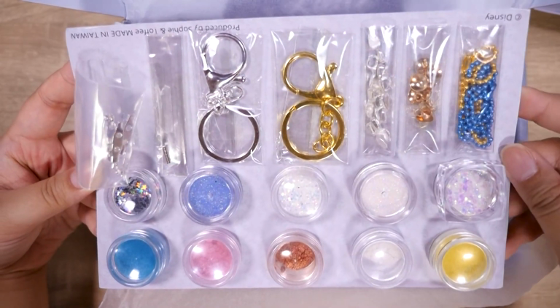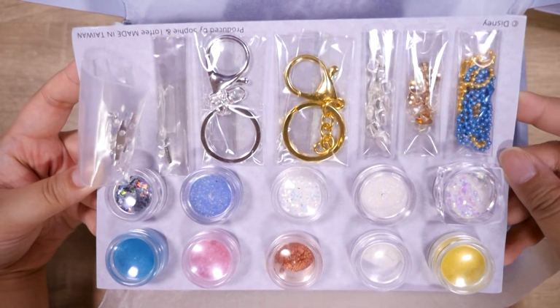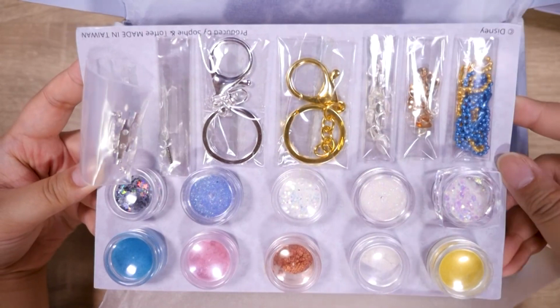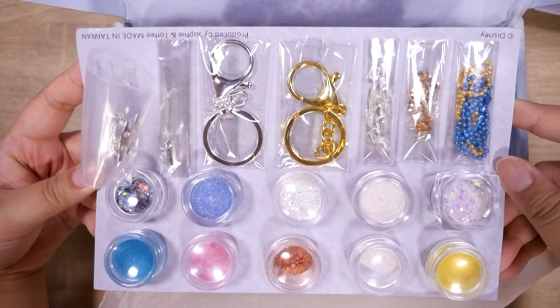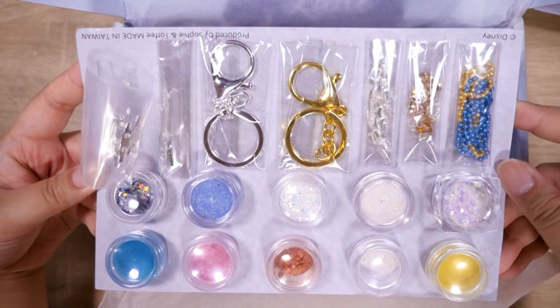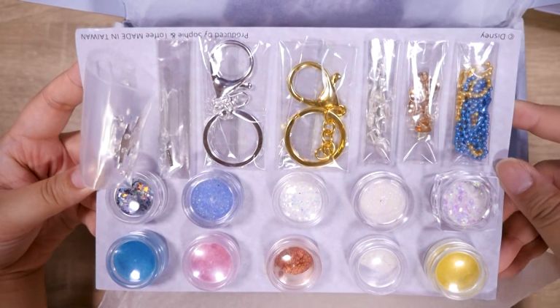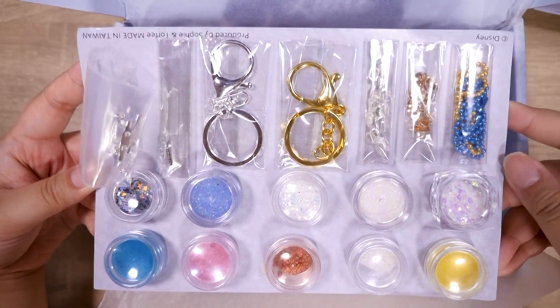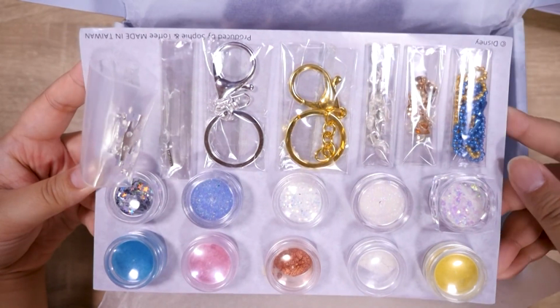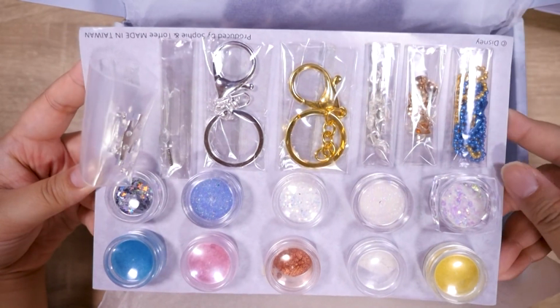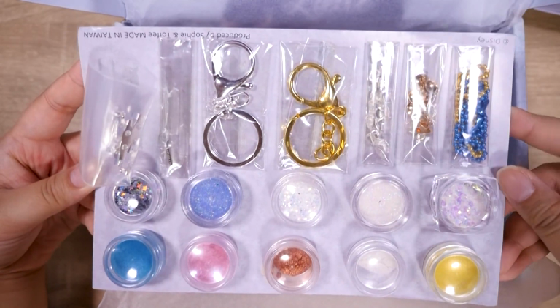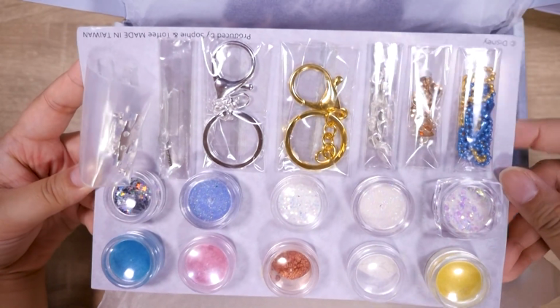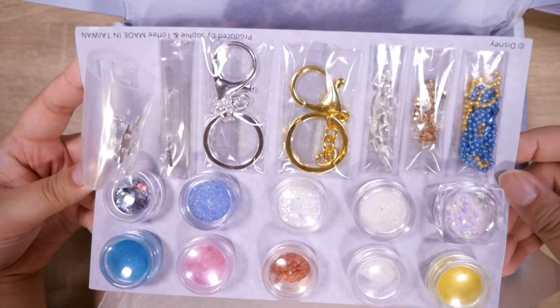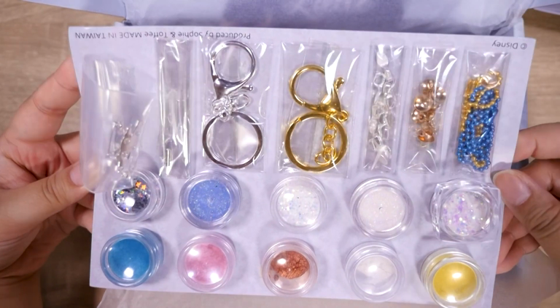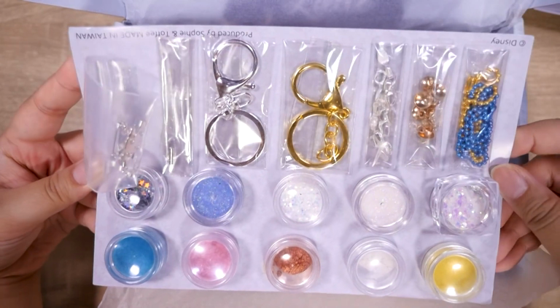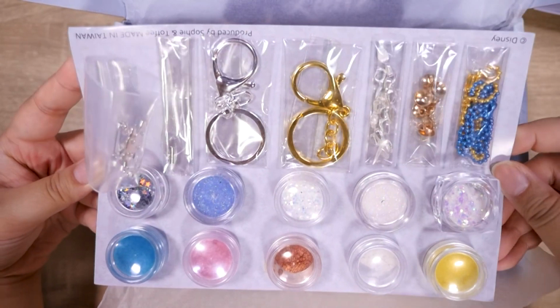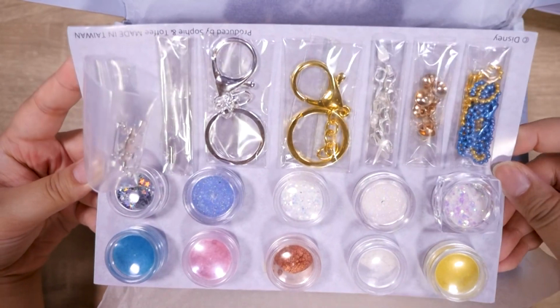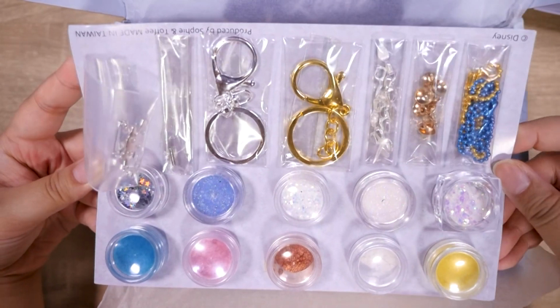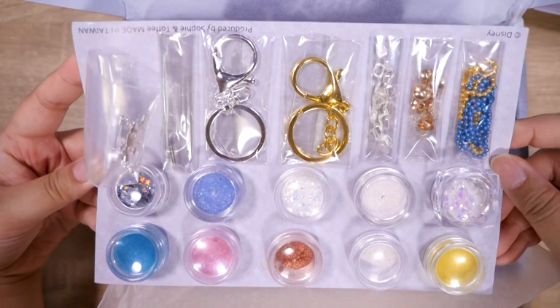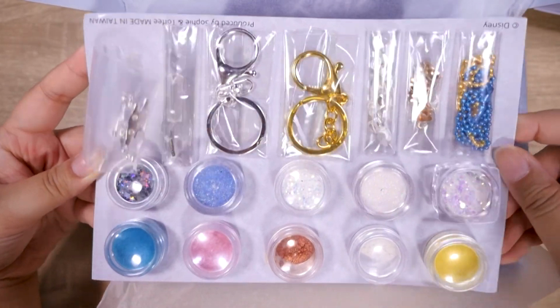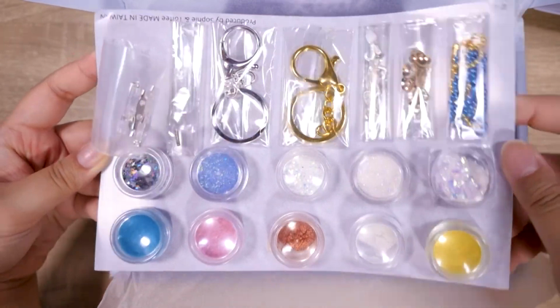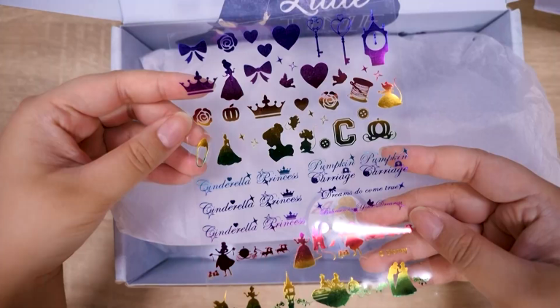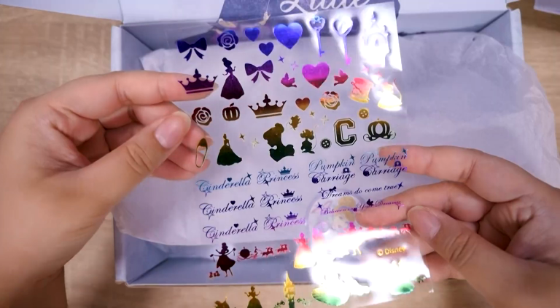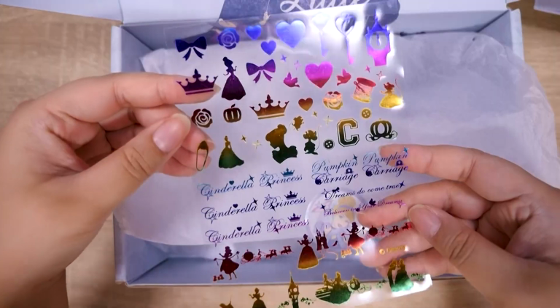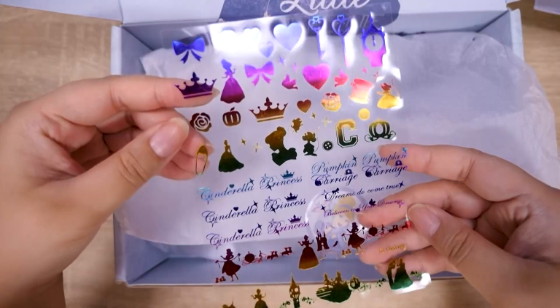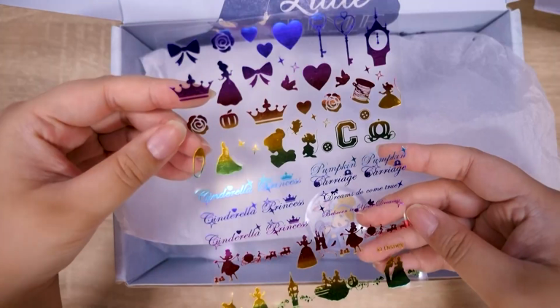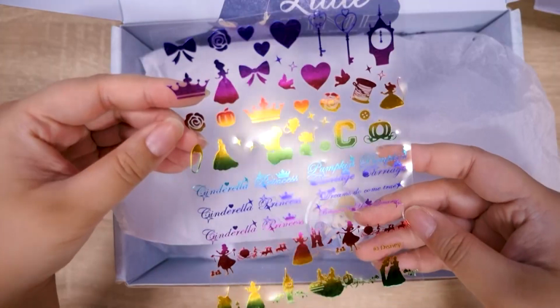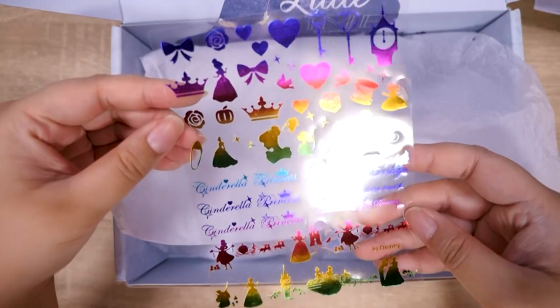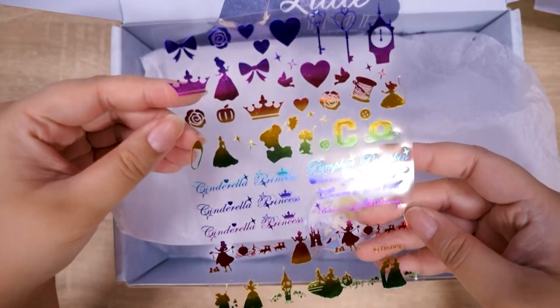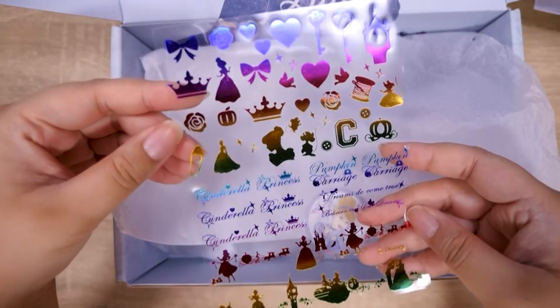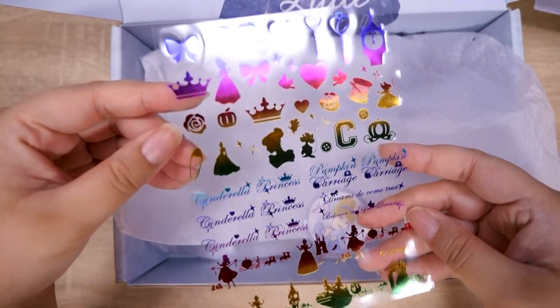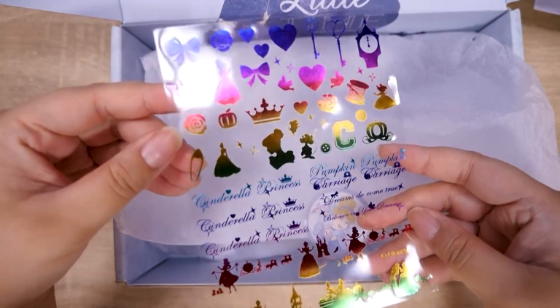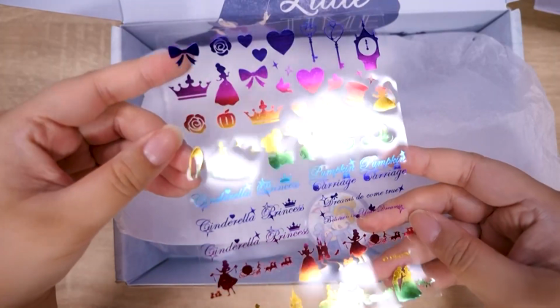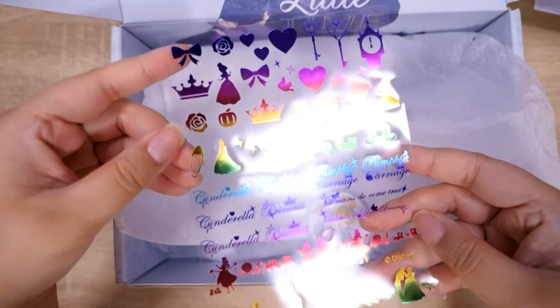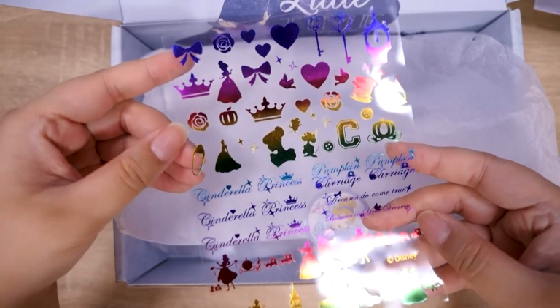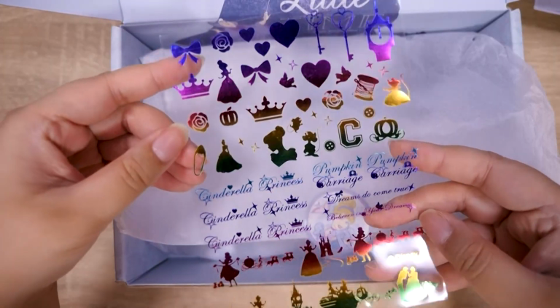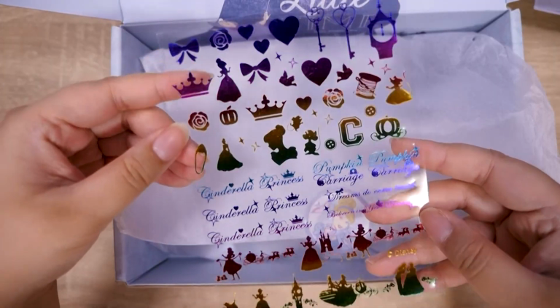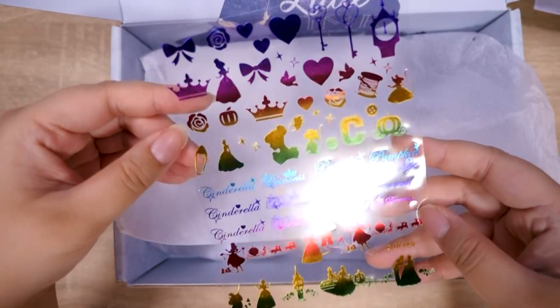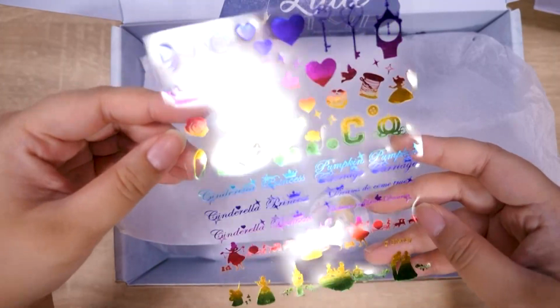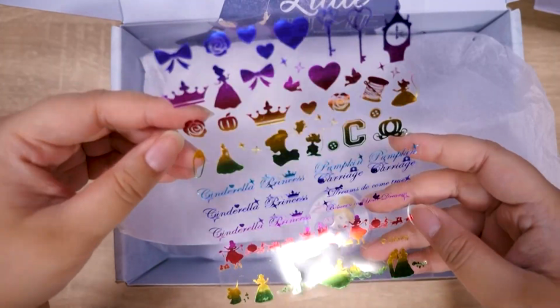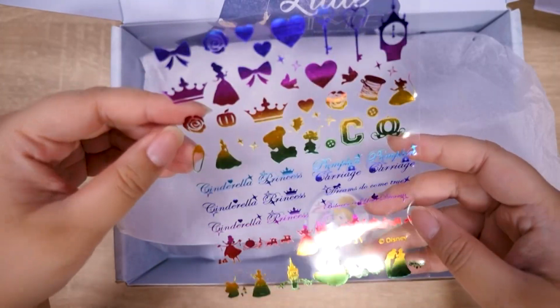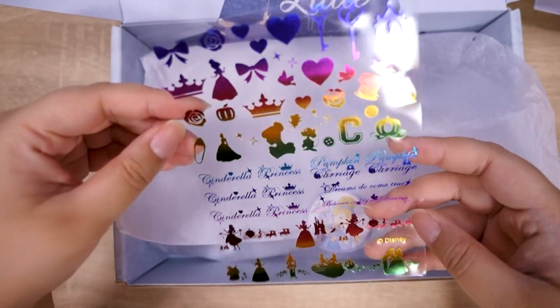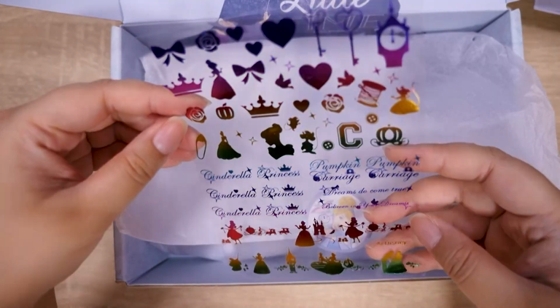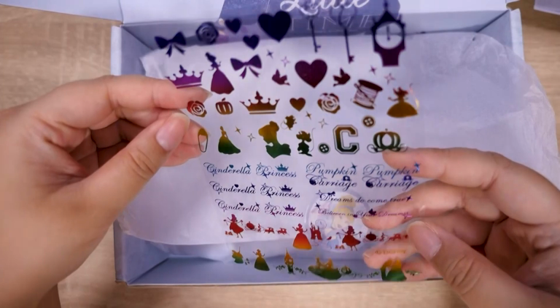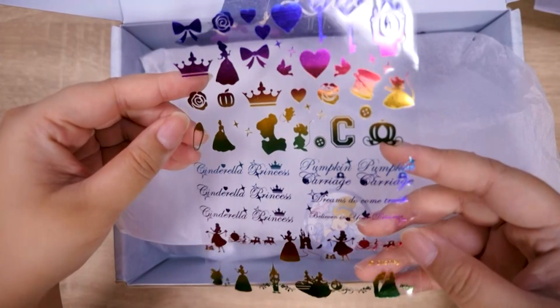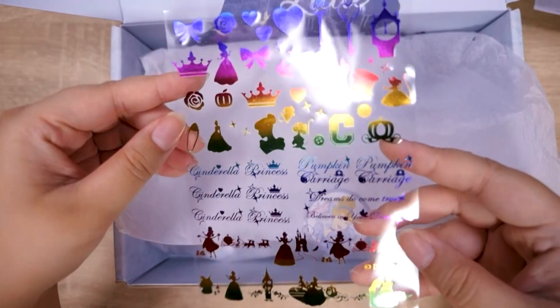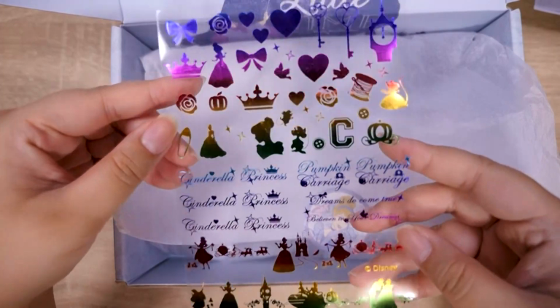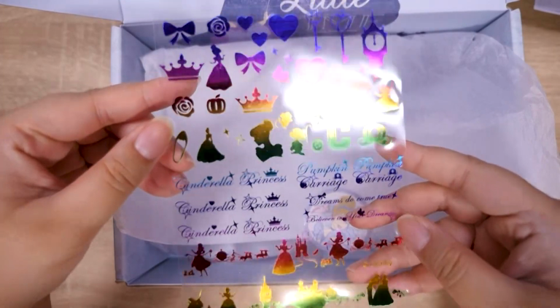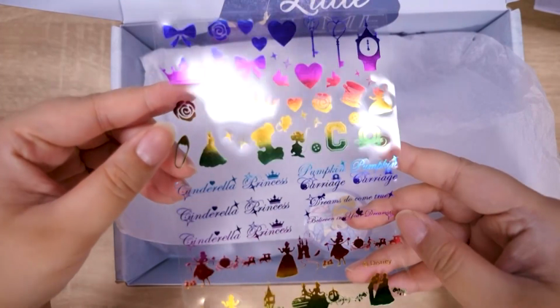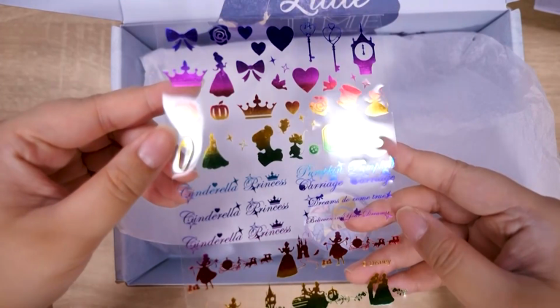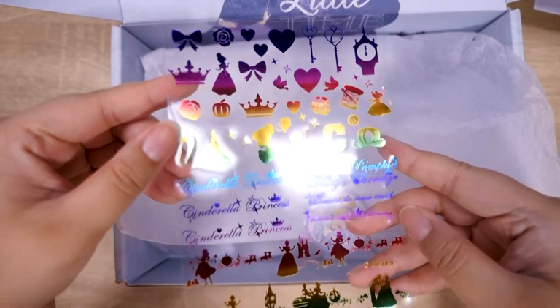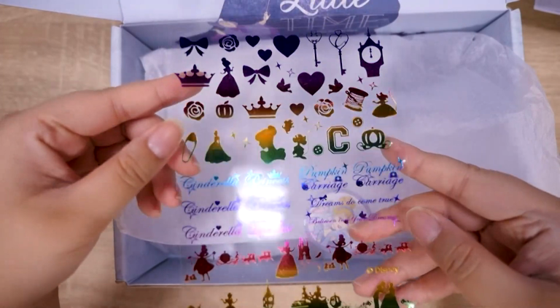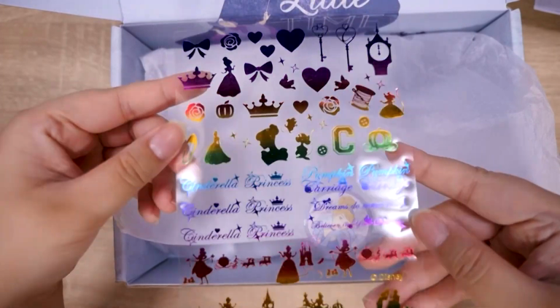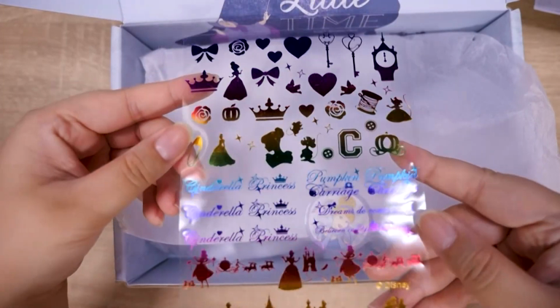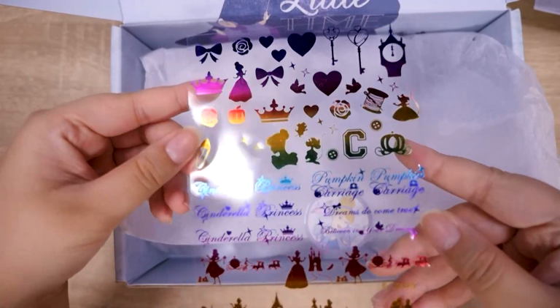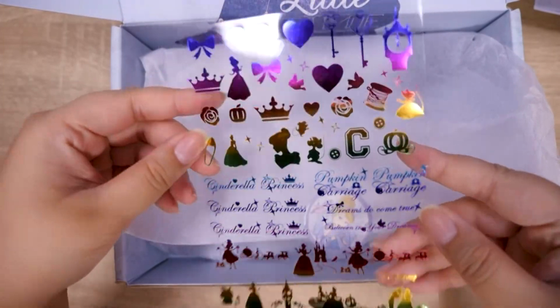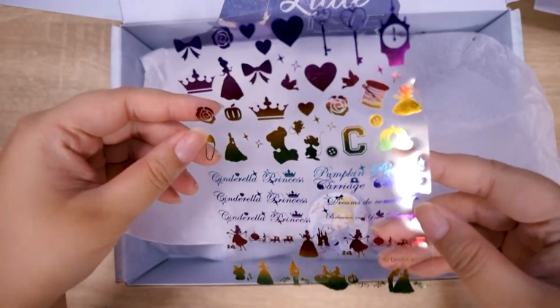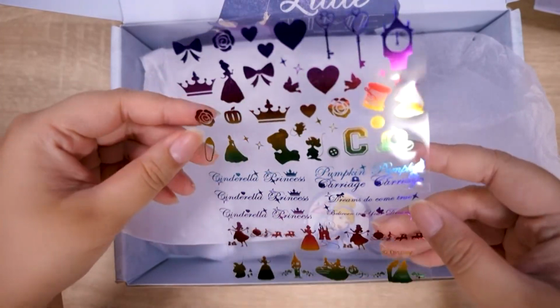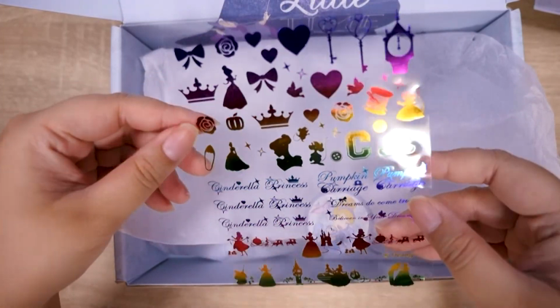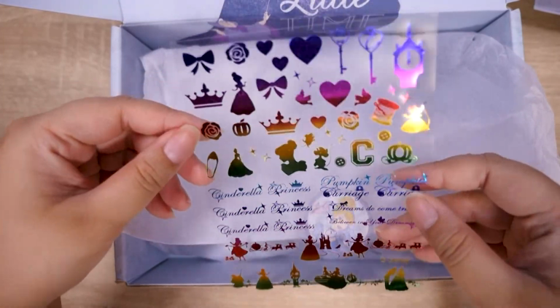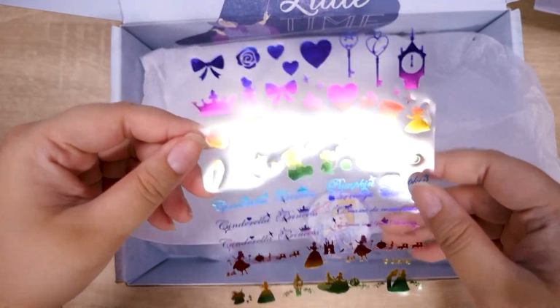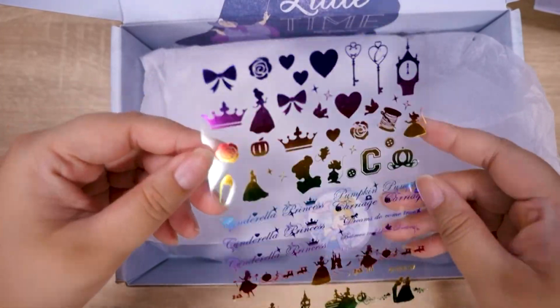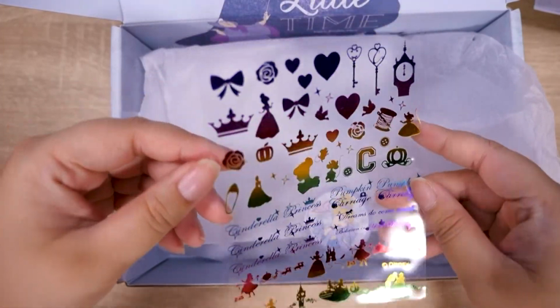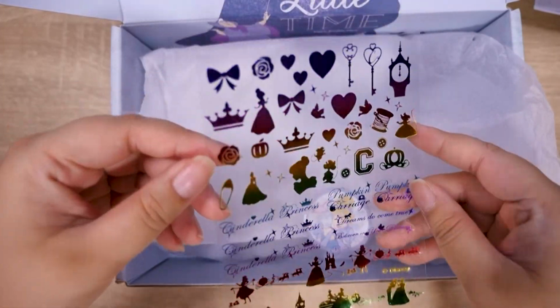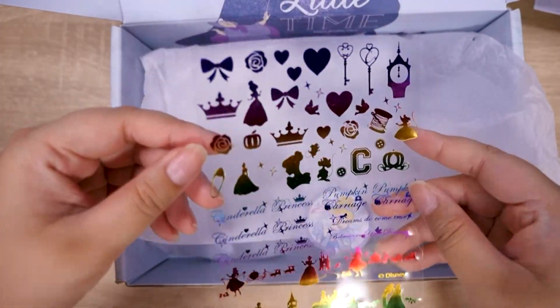Paper doll mold? Resin doll. Here are the decals — look at how rainbow-y they are.